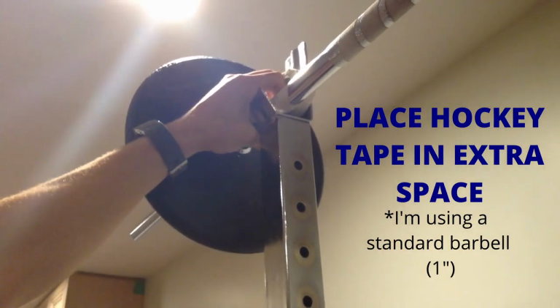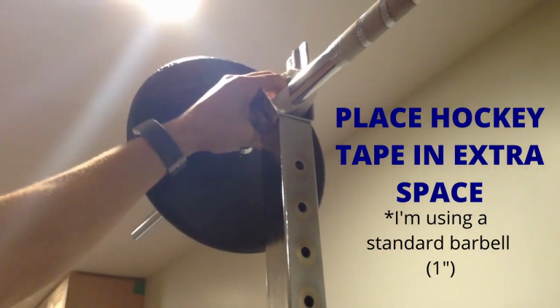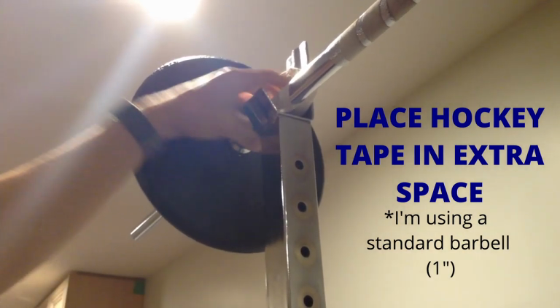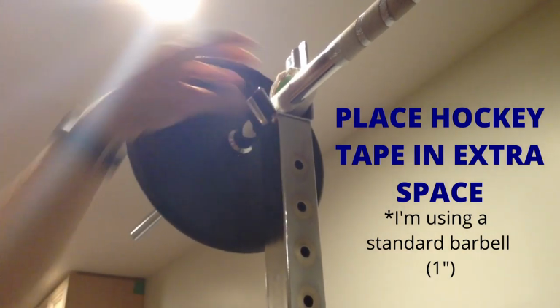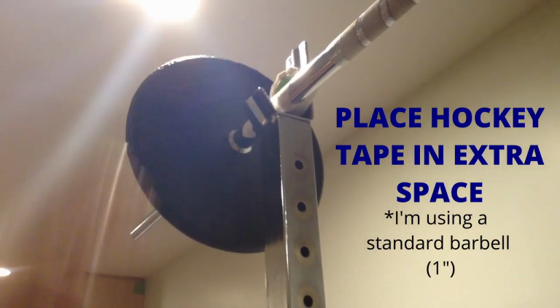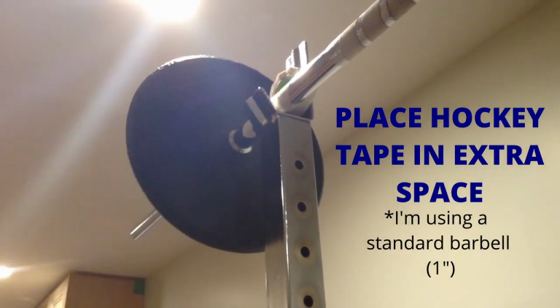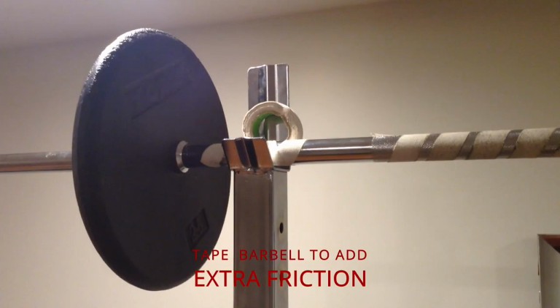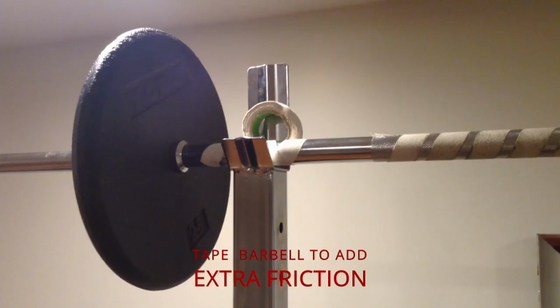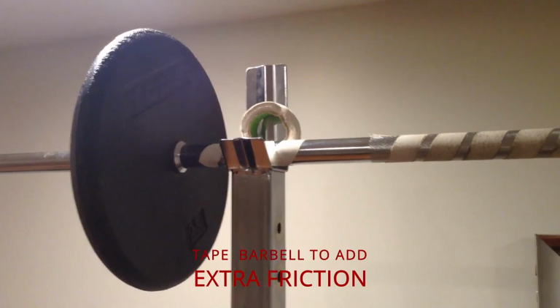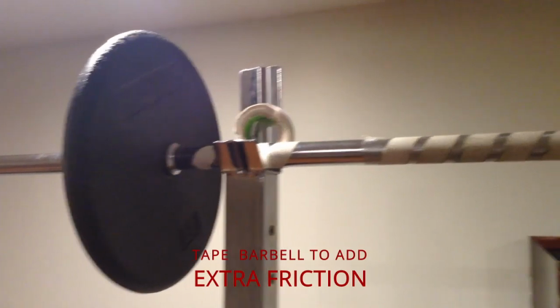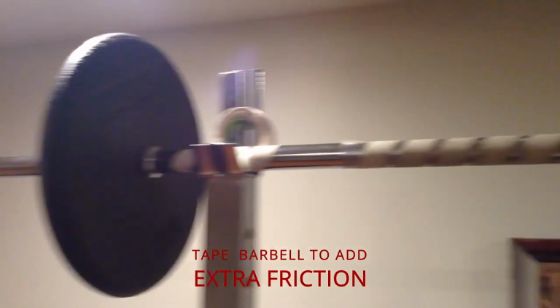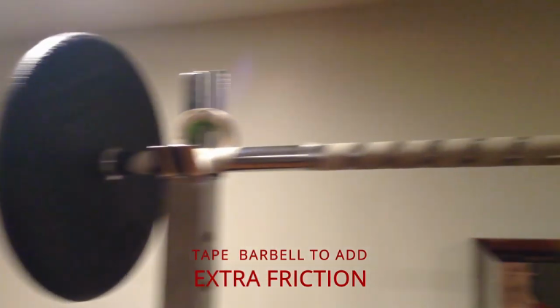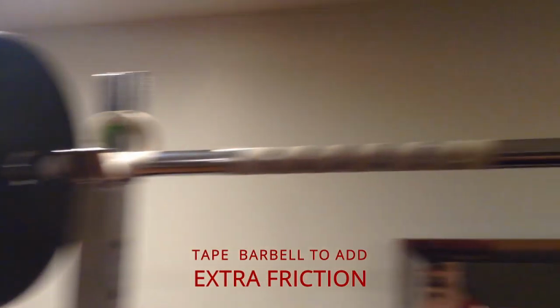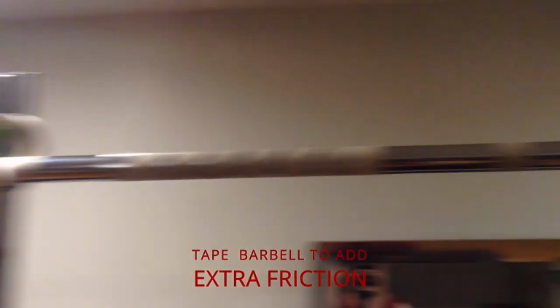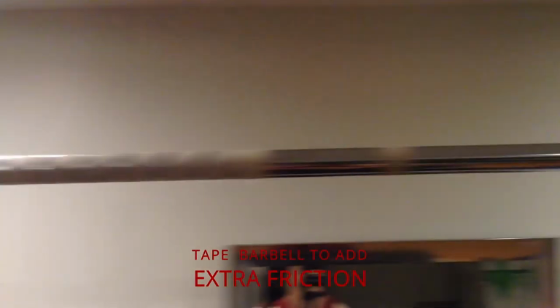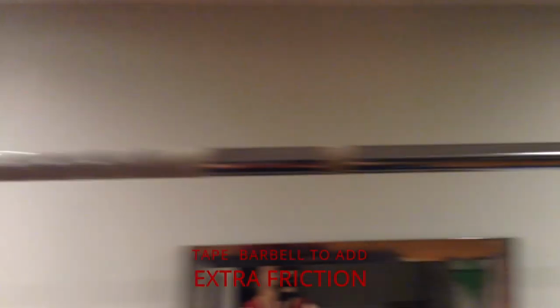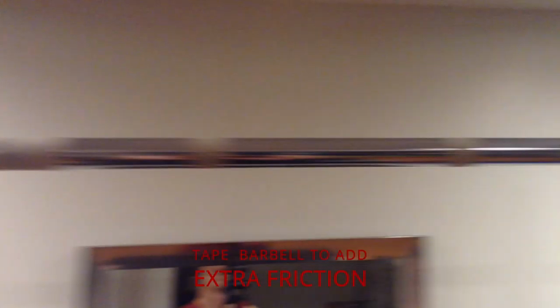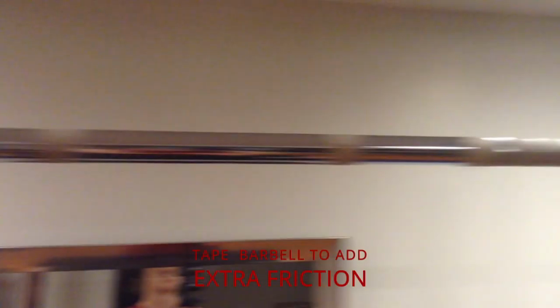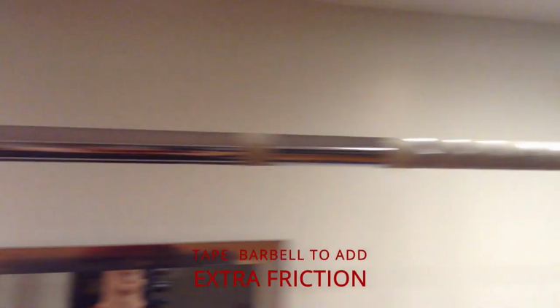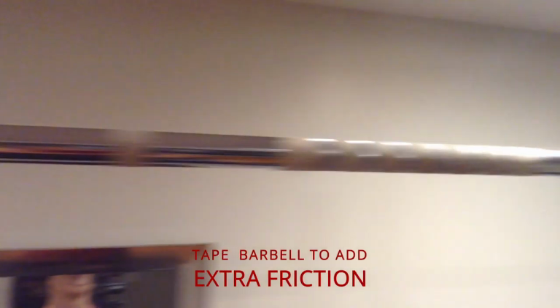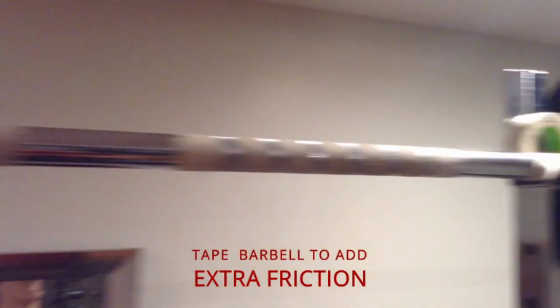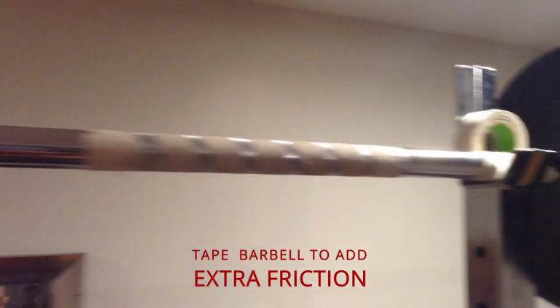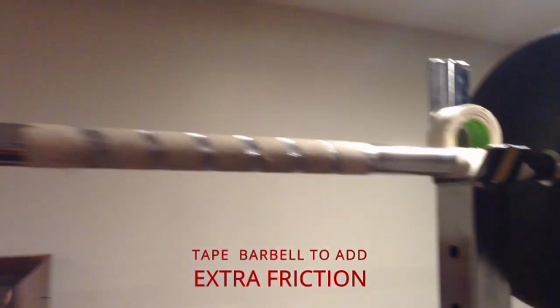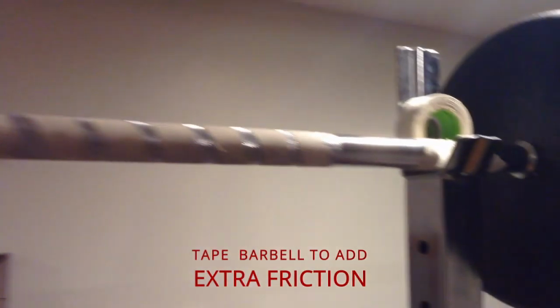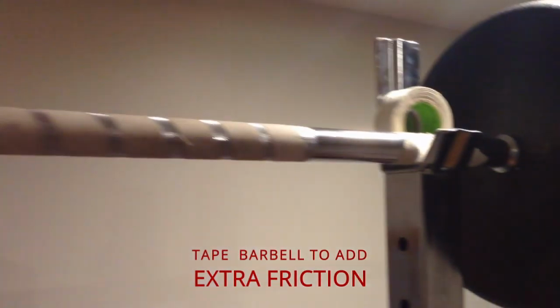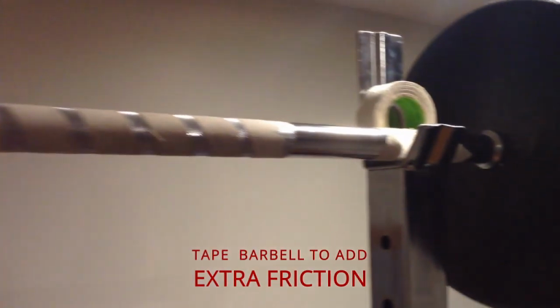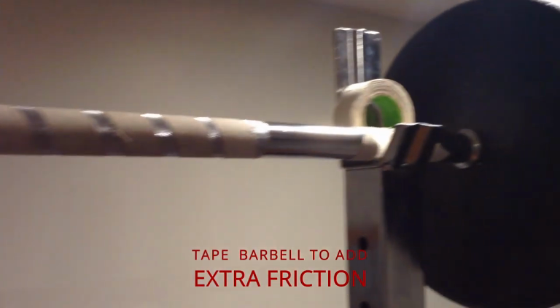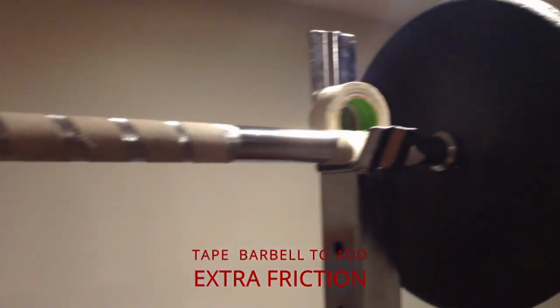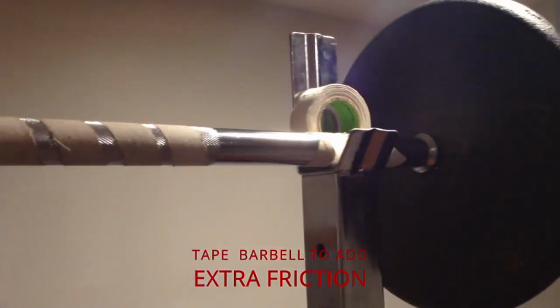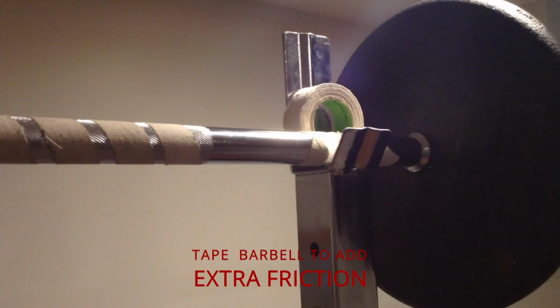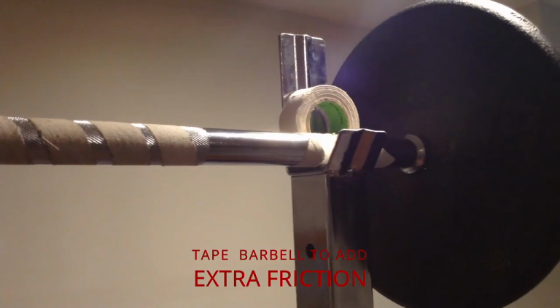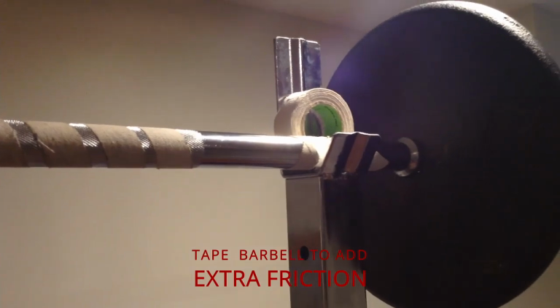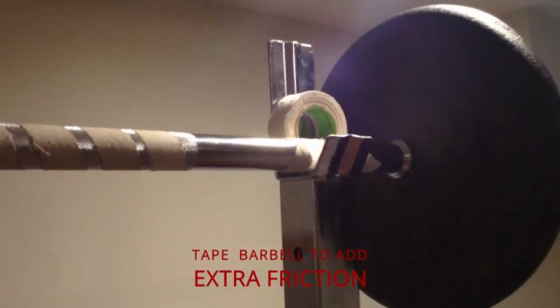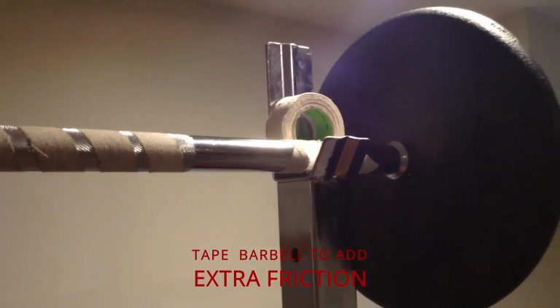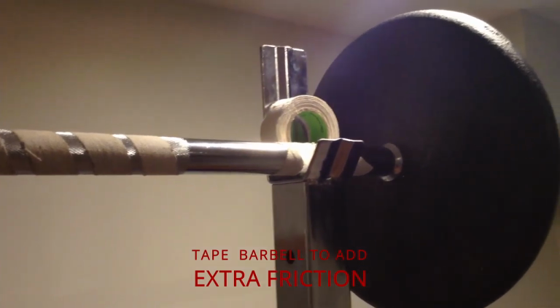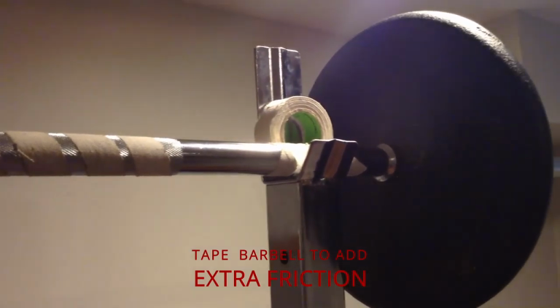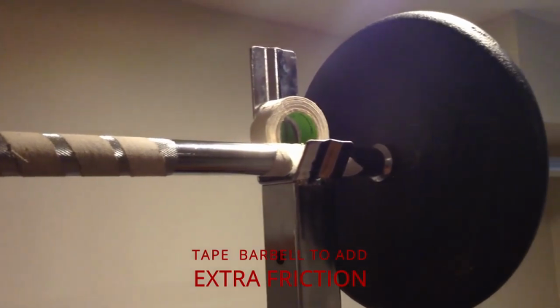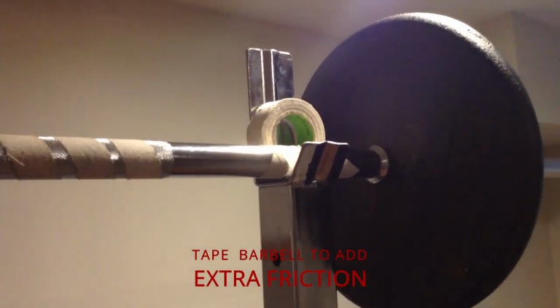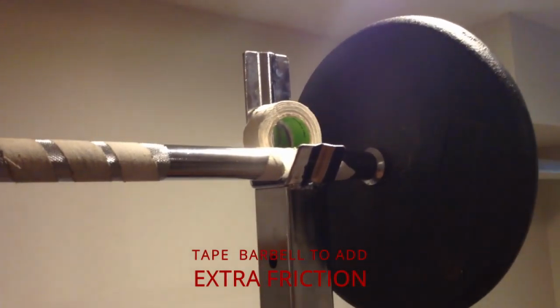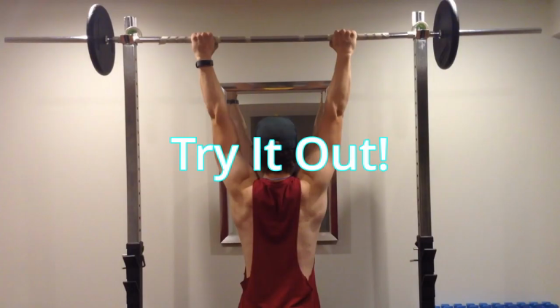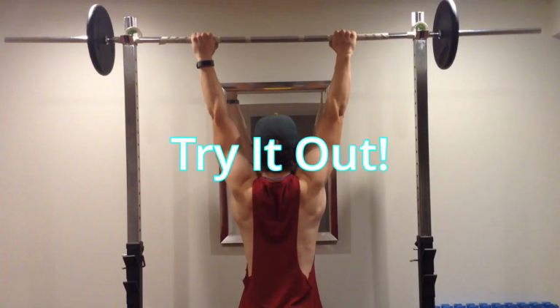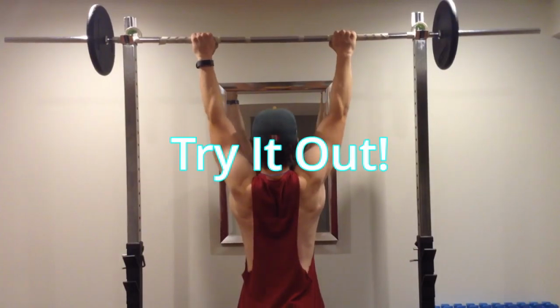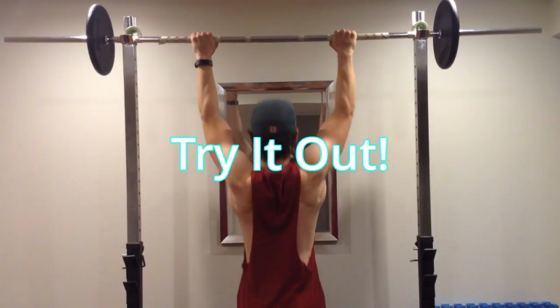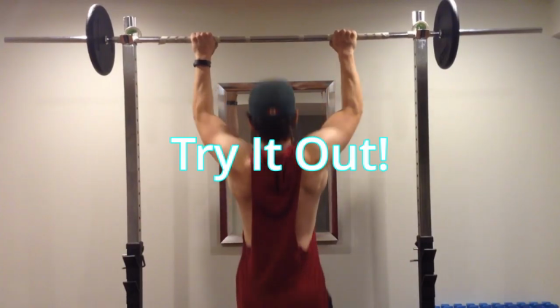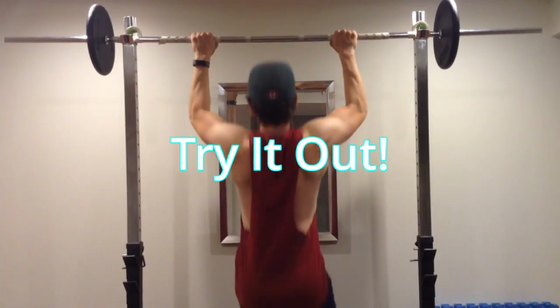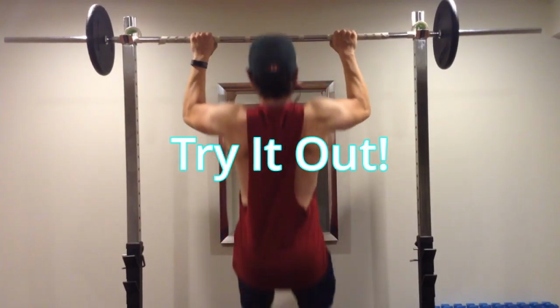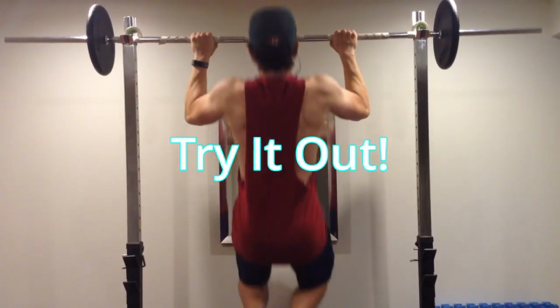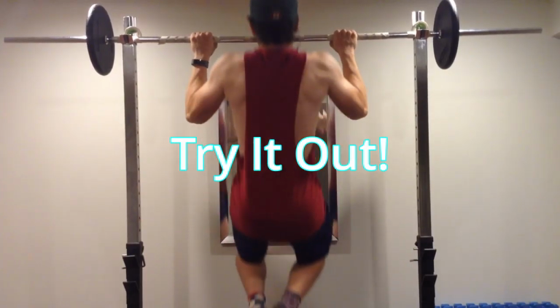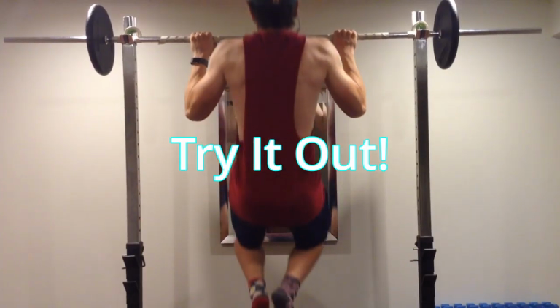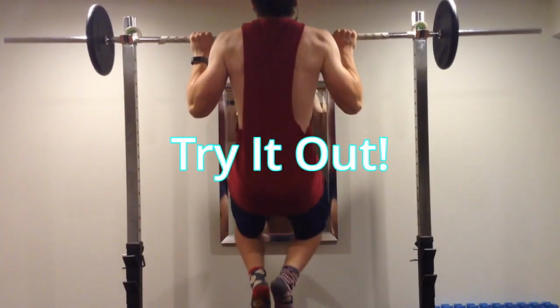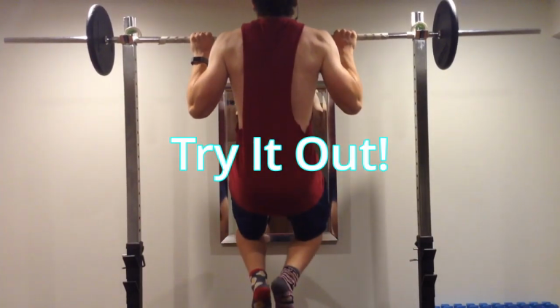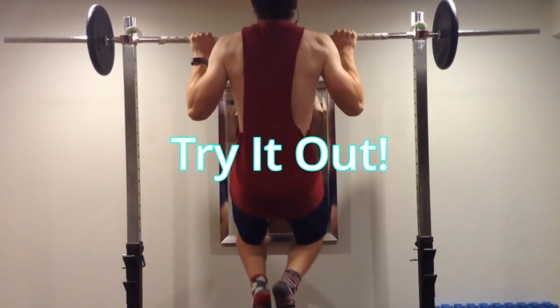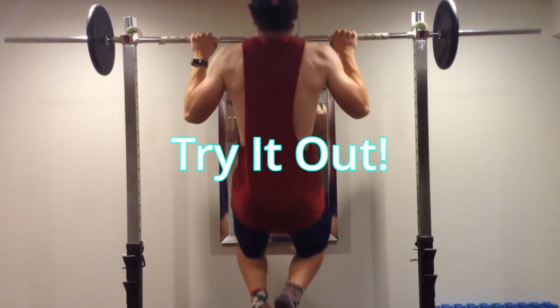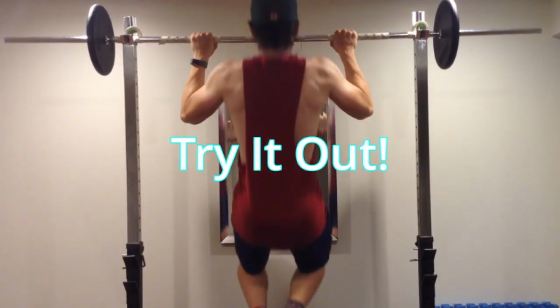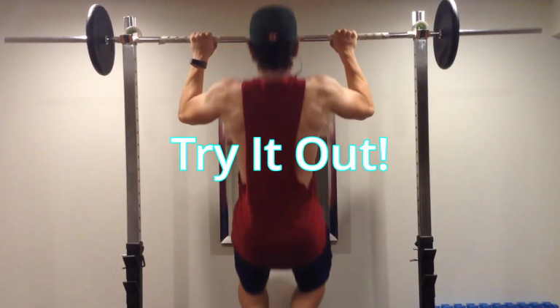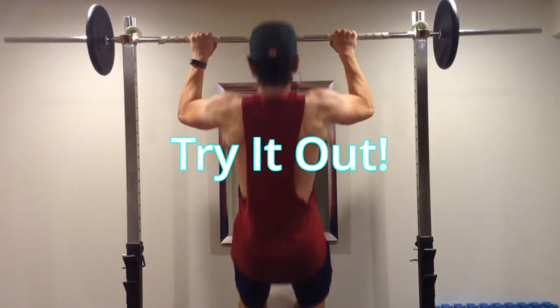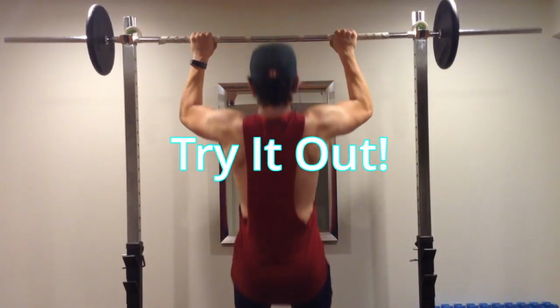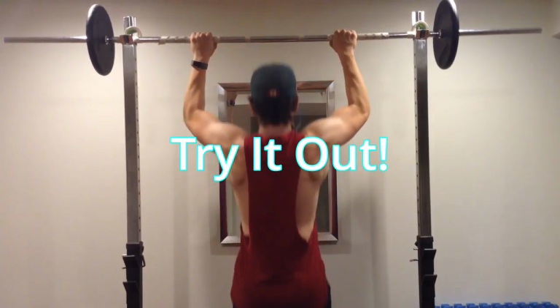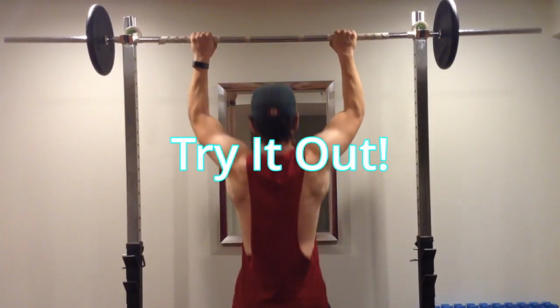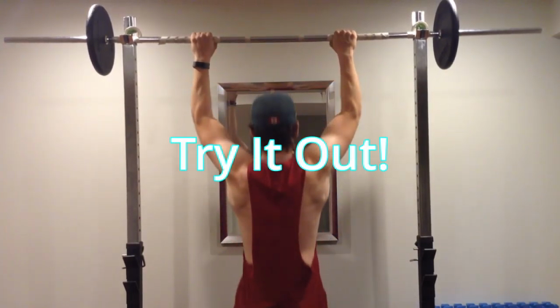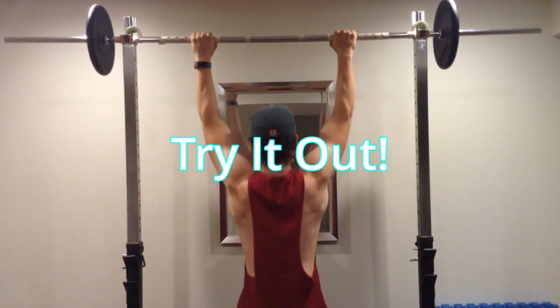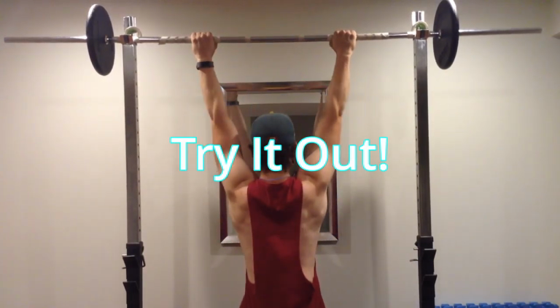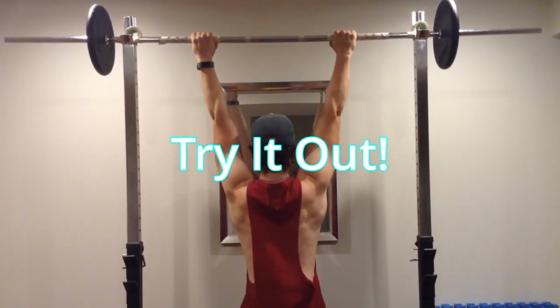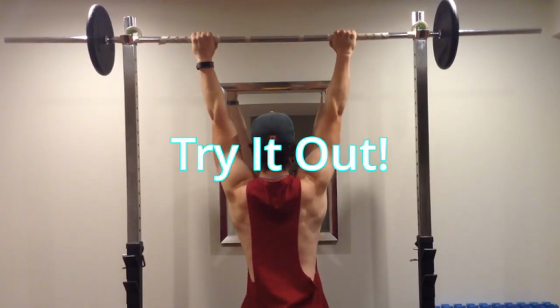You can also tape the barbell to increase friction and prevent the bar from rotating. I hope you found this video informative and try it out!